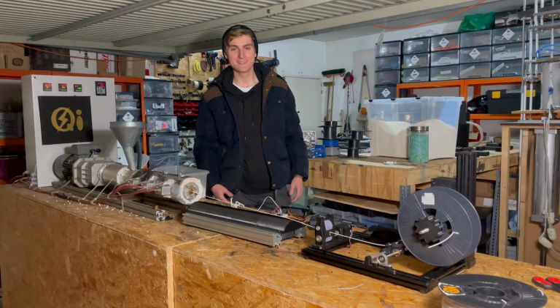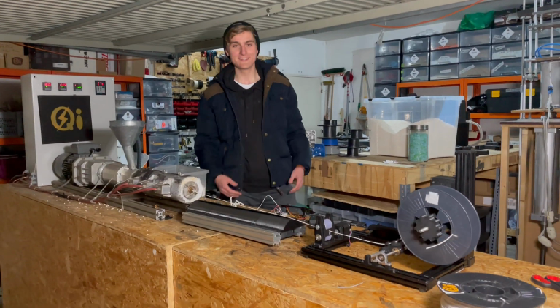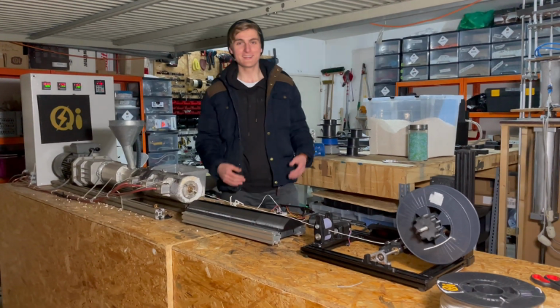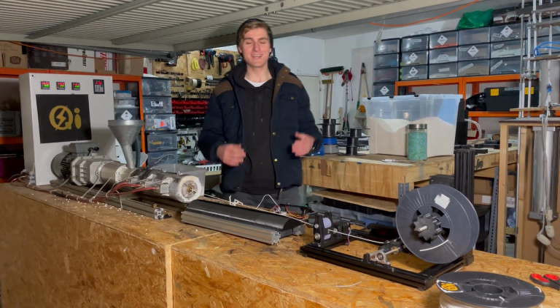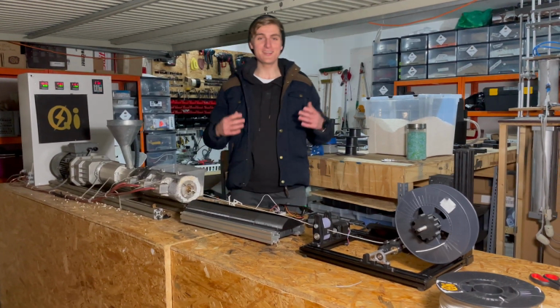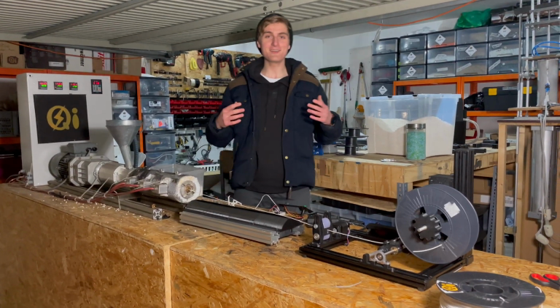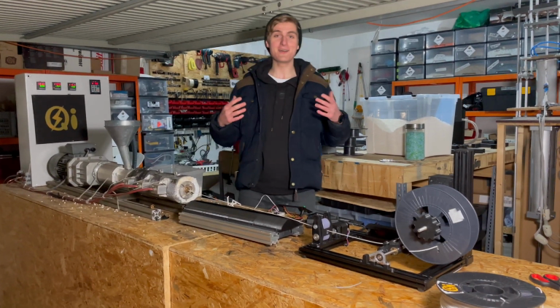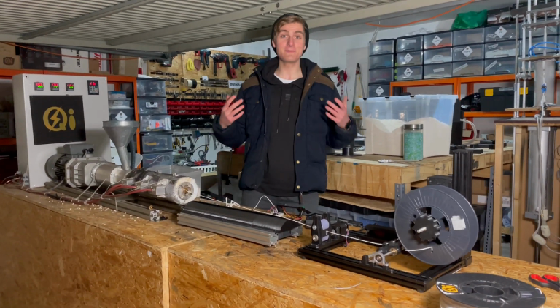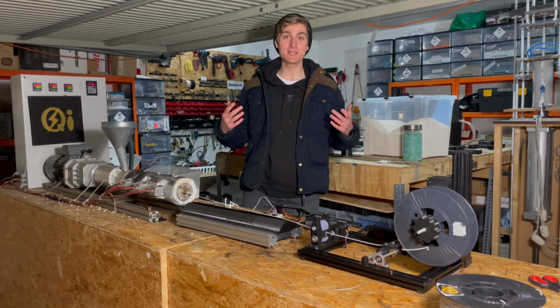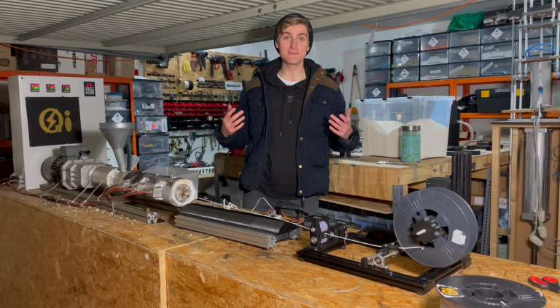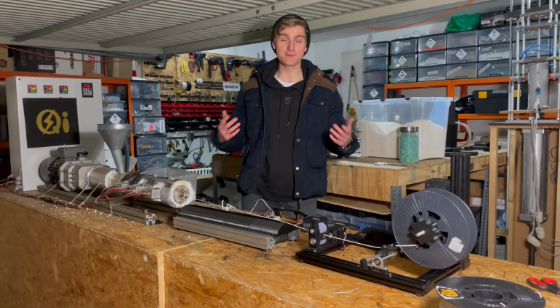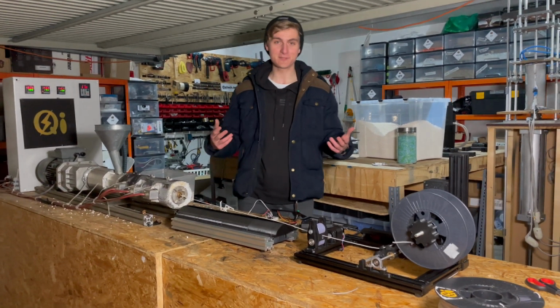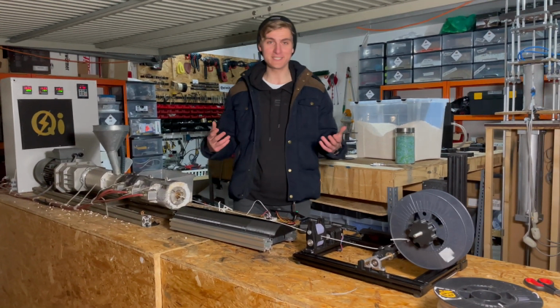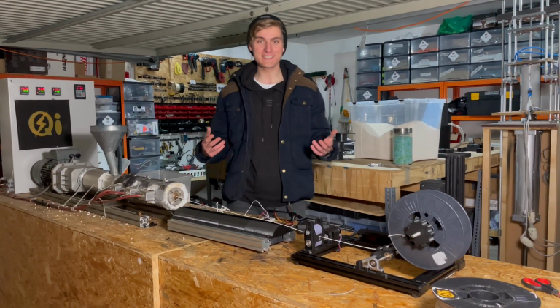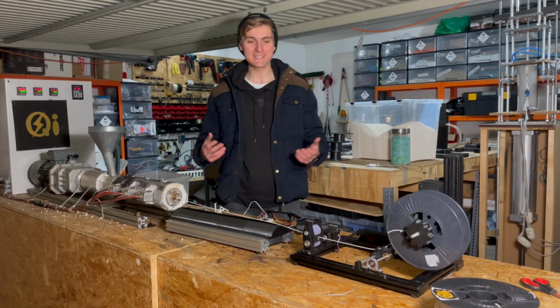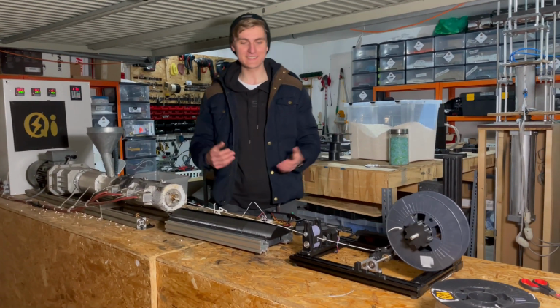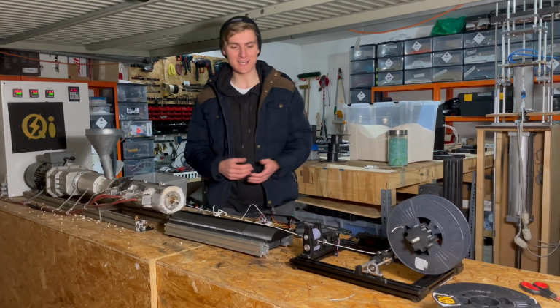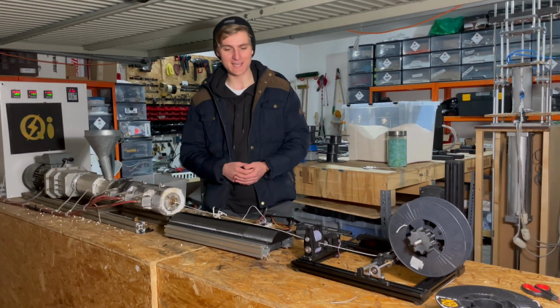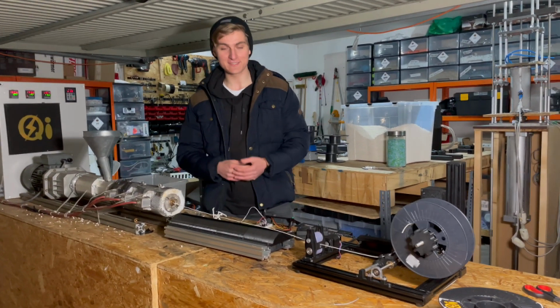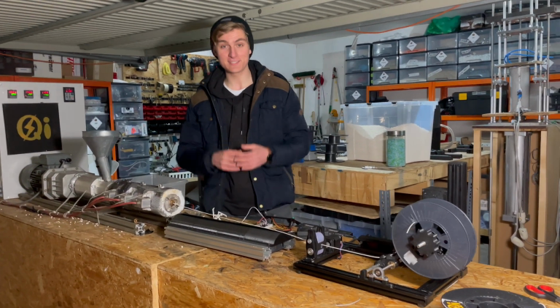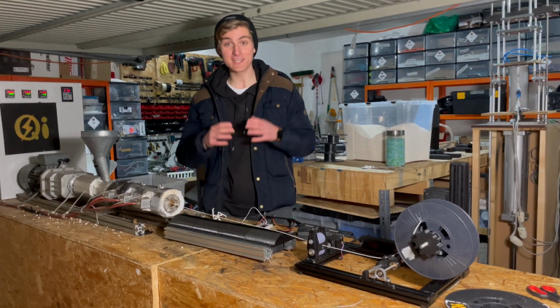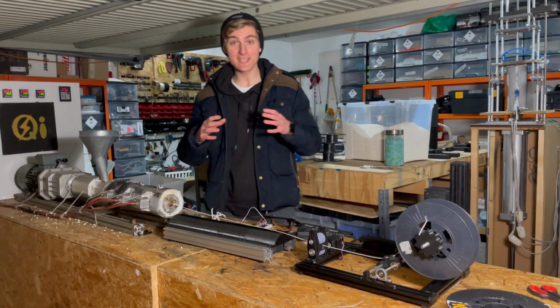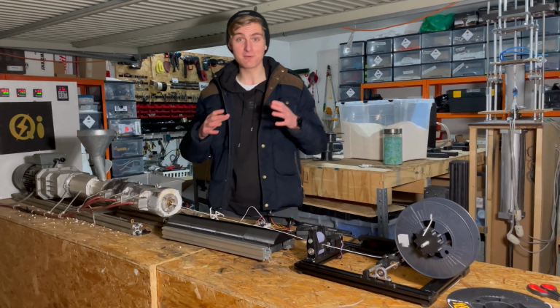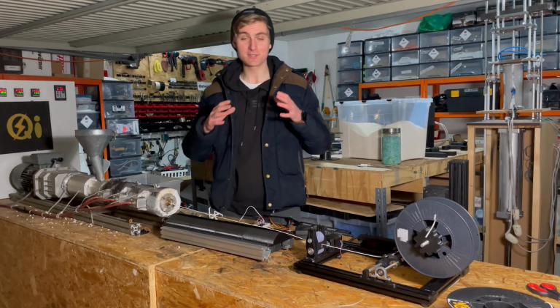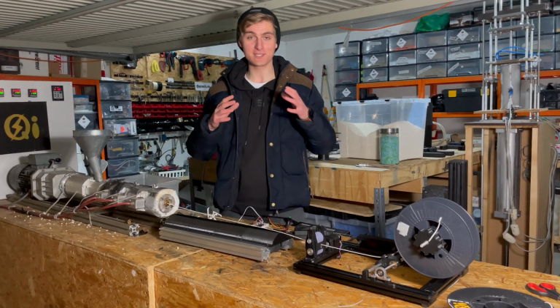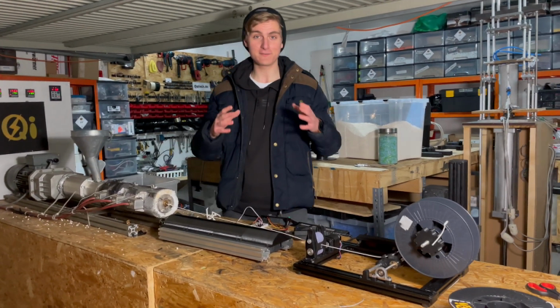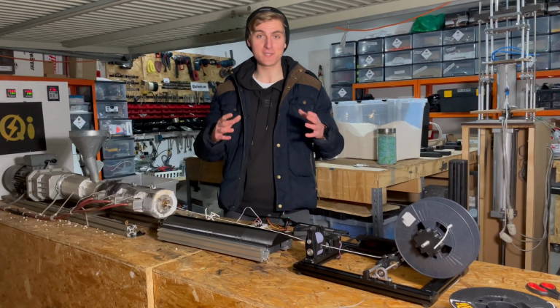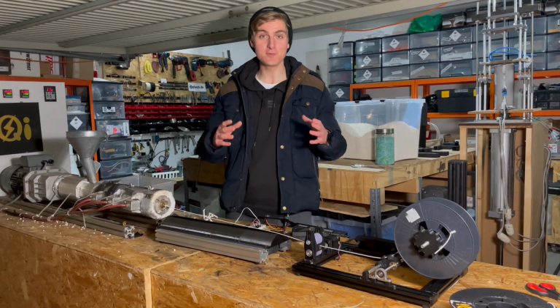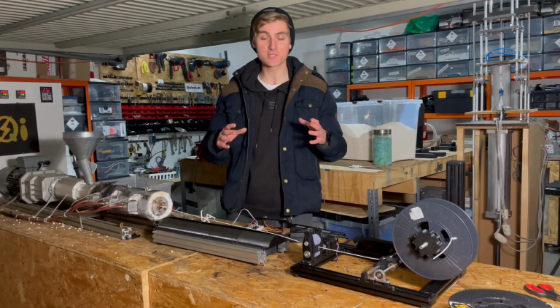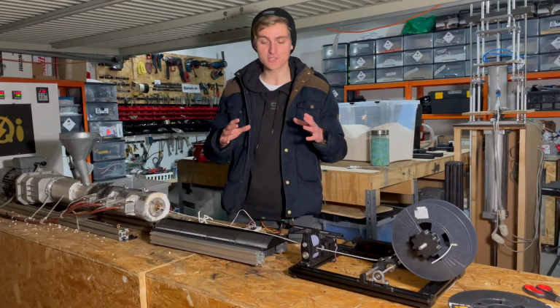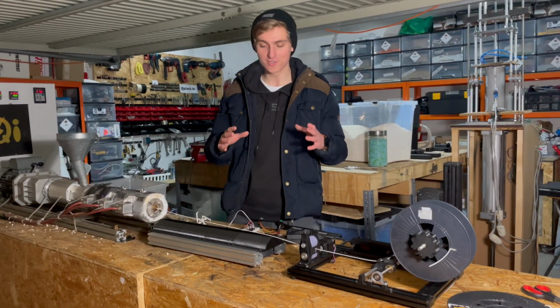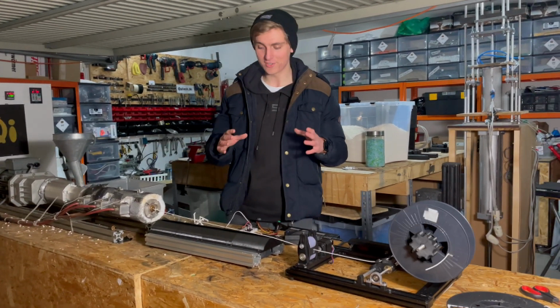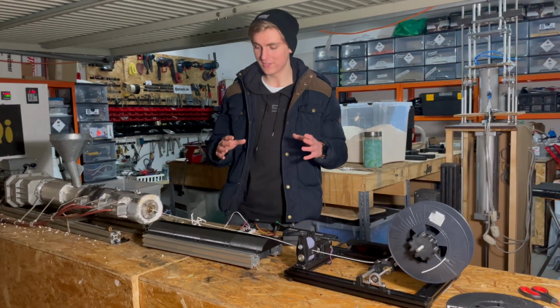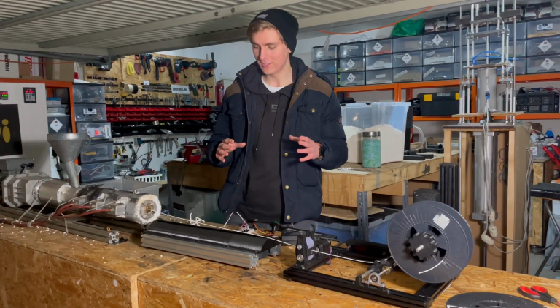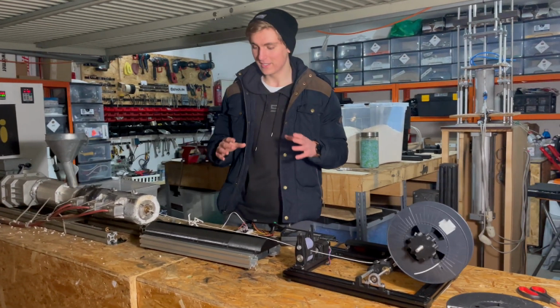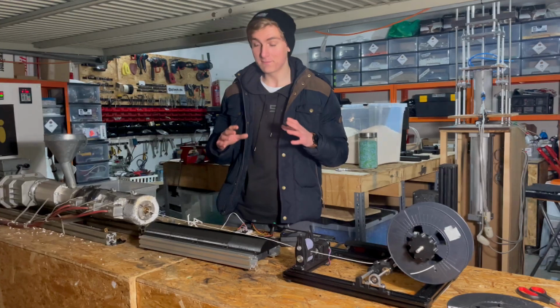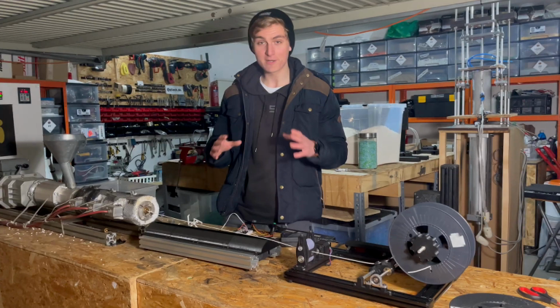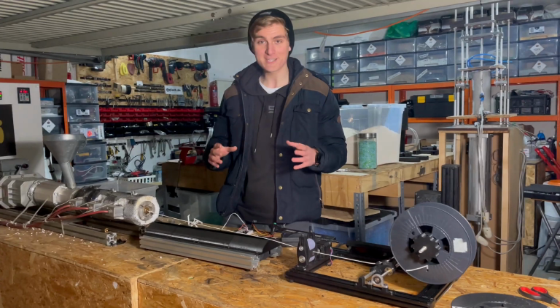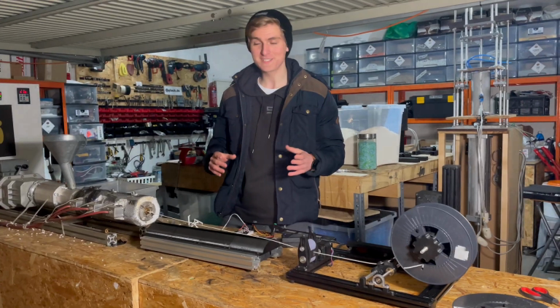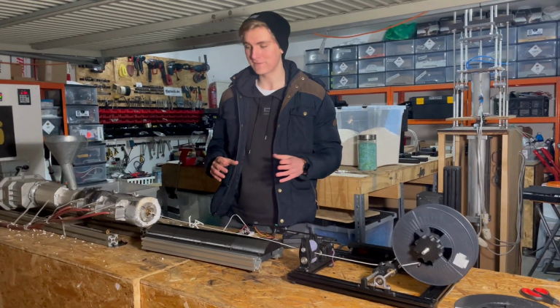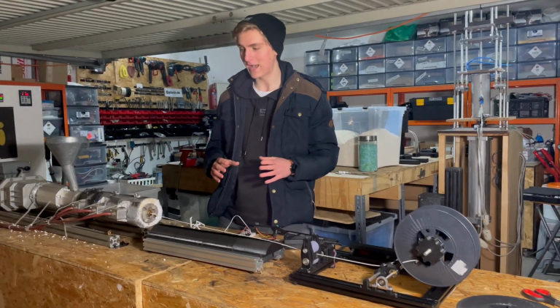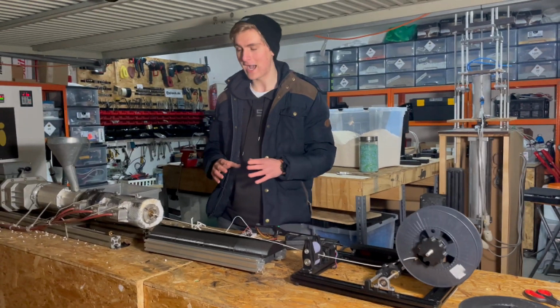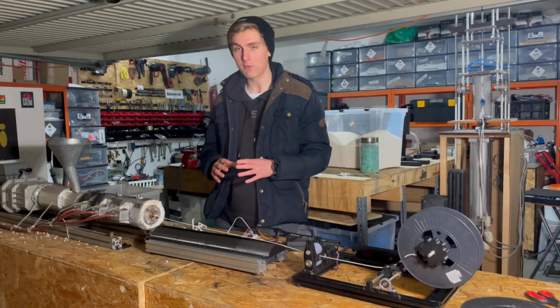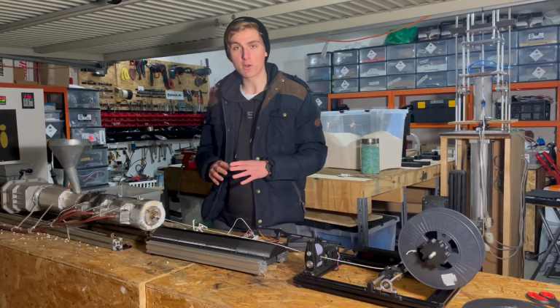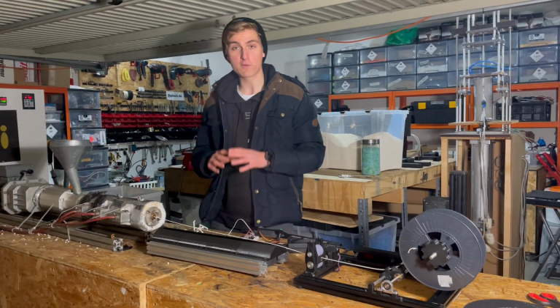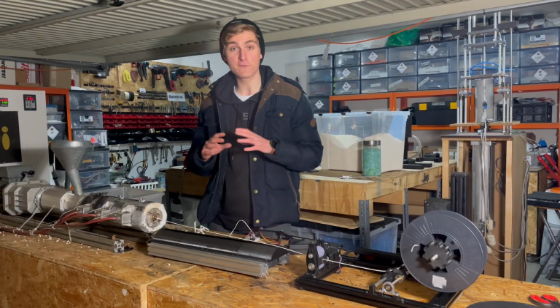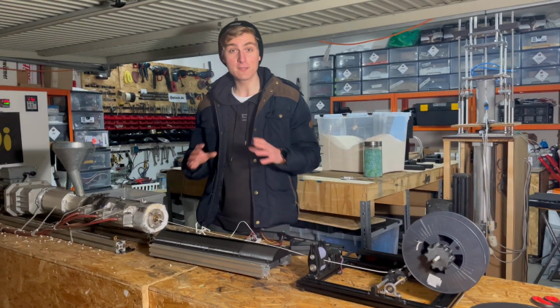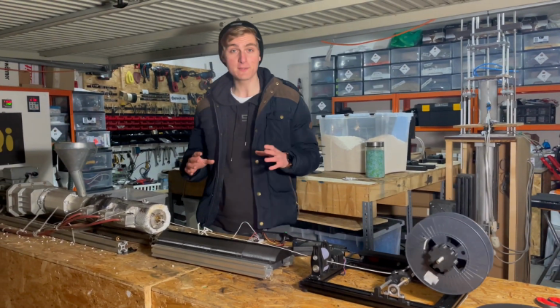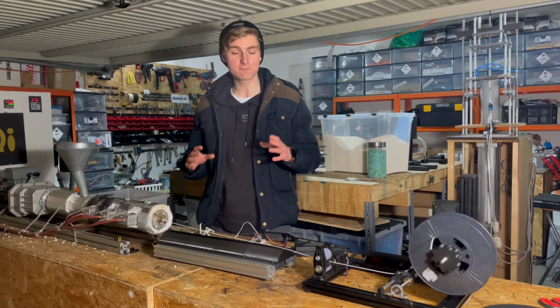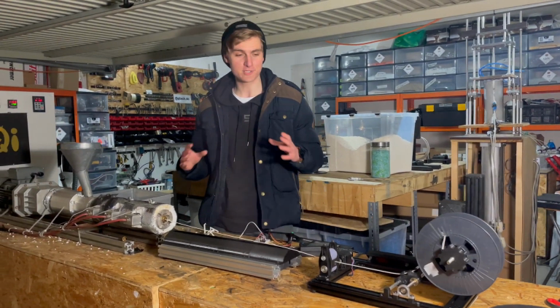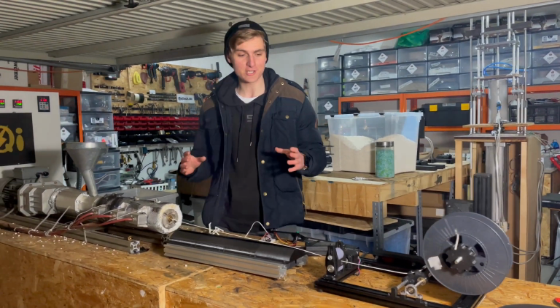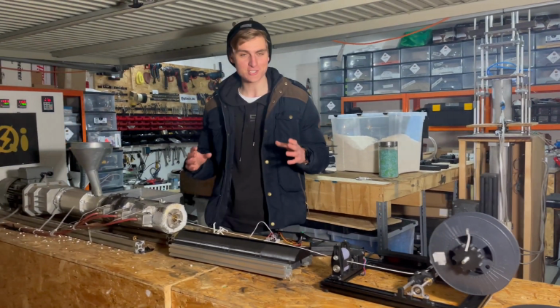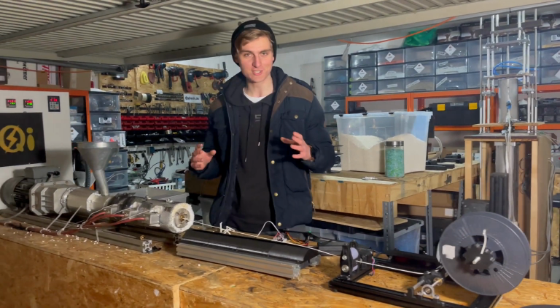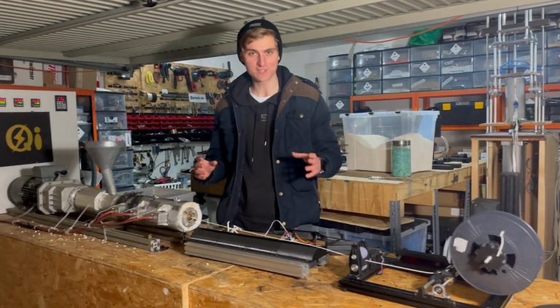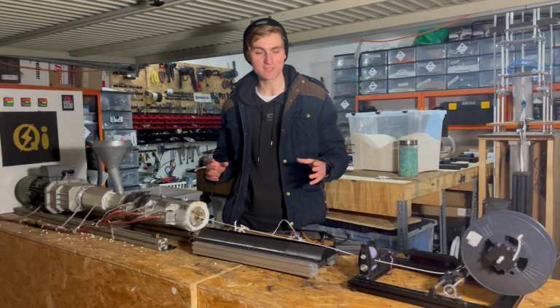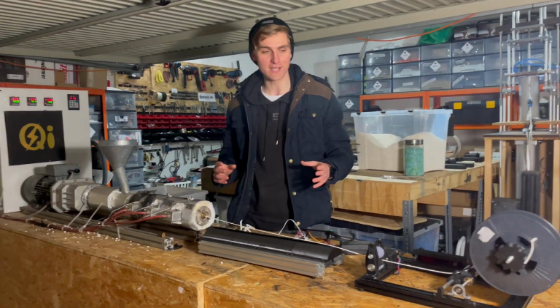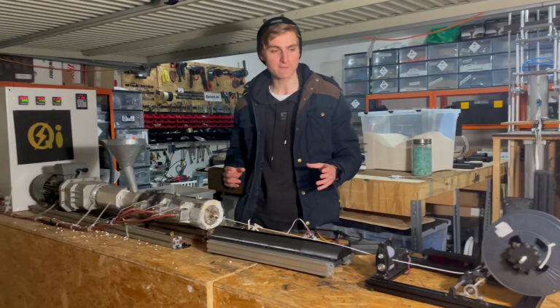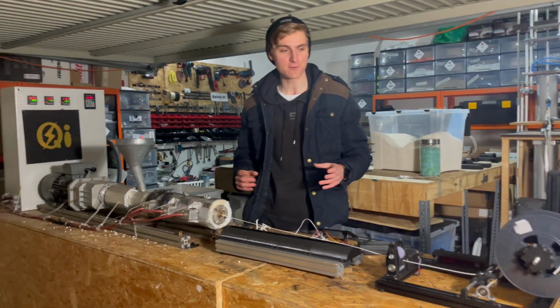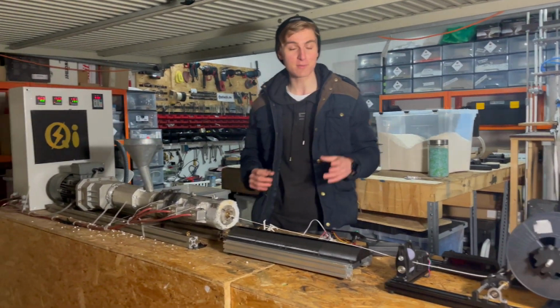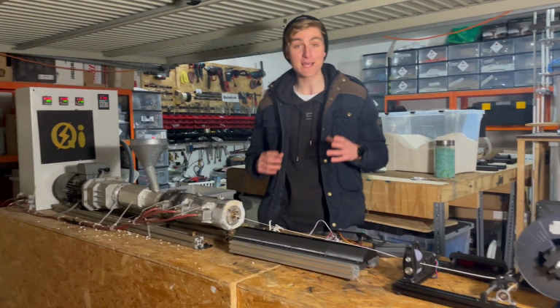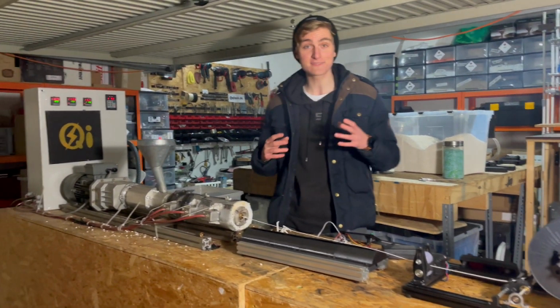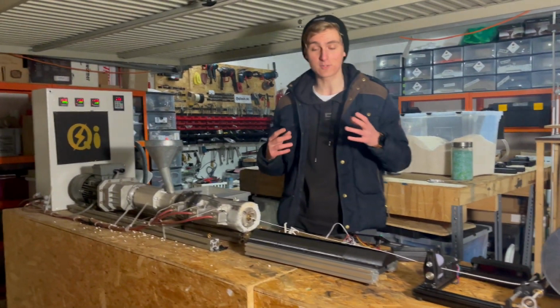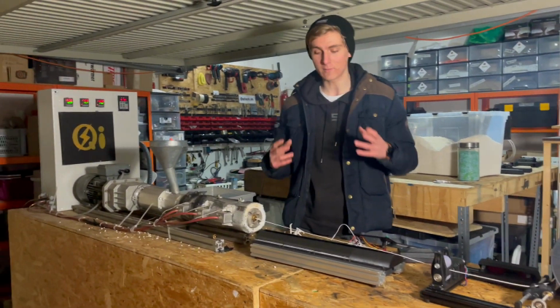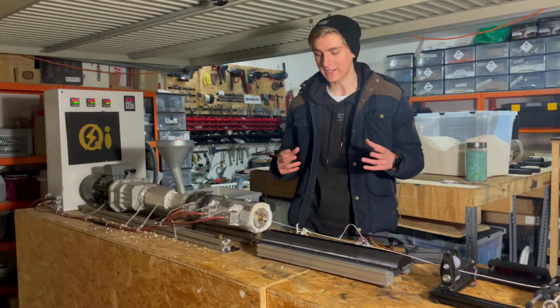Hello, I'm Milan from QTEC and today I want to give you a short impression of how our filament production looks like from plastic waste.